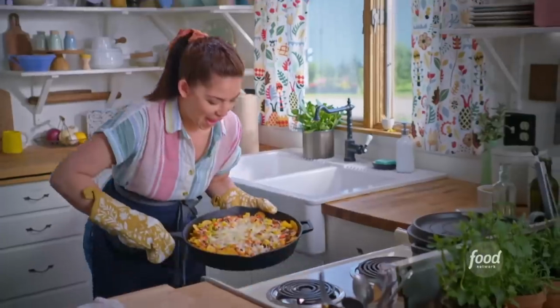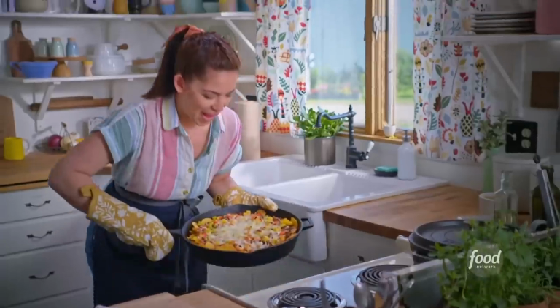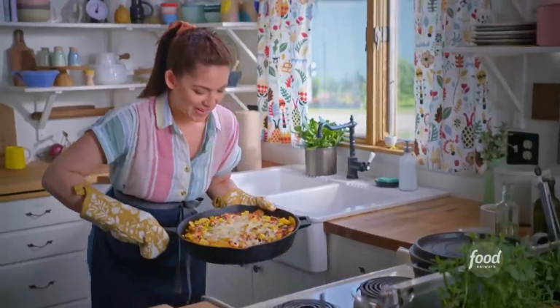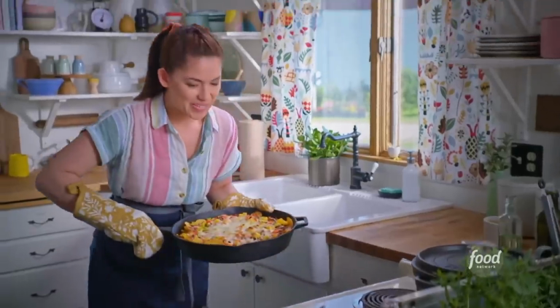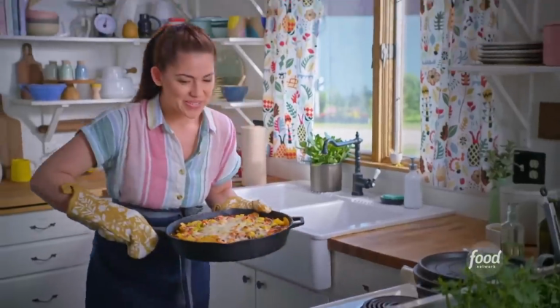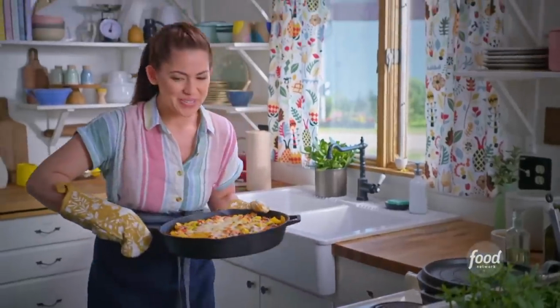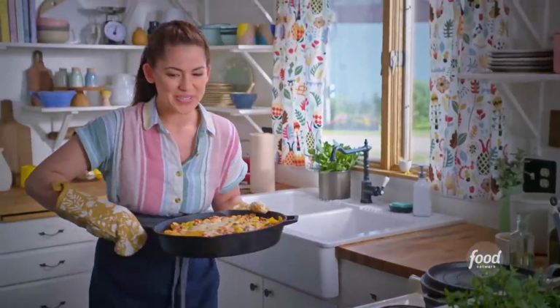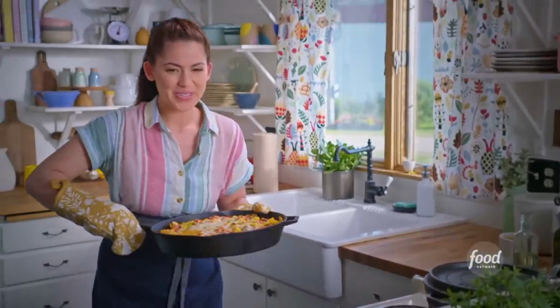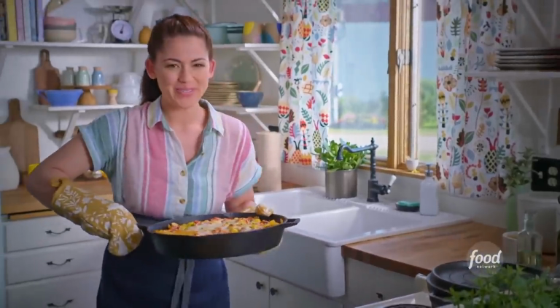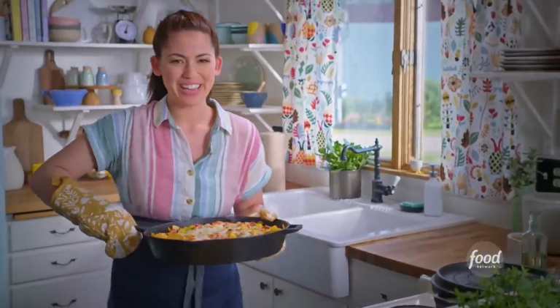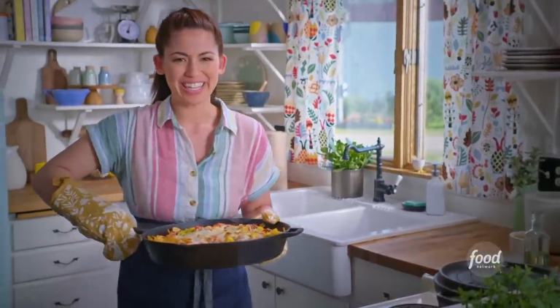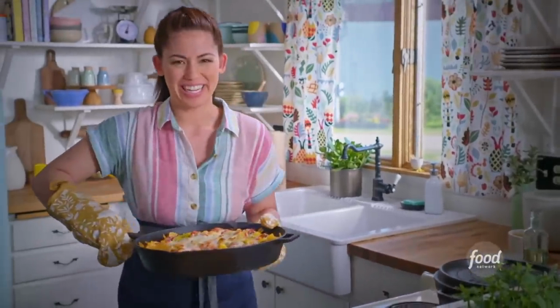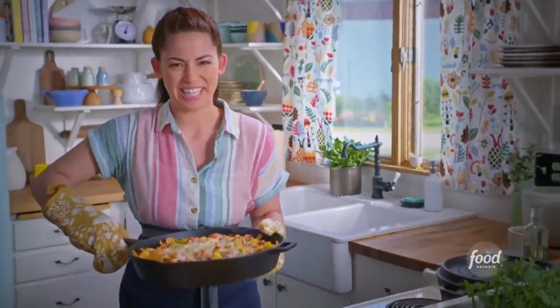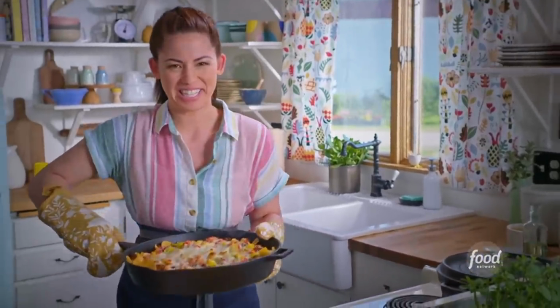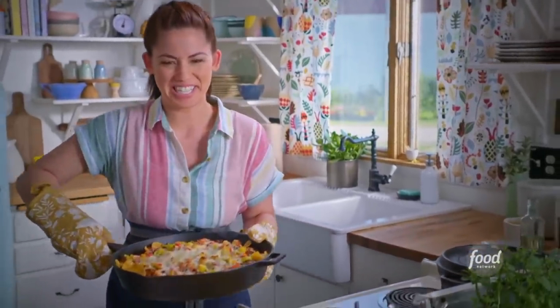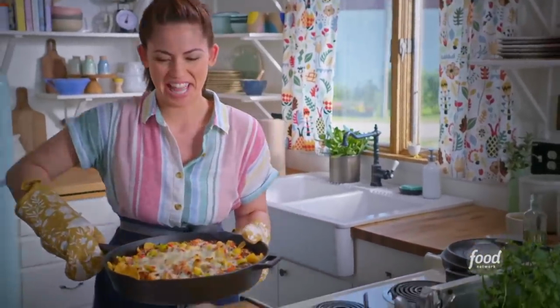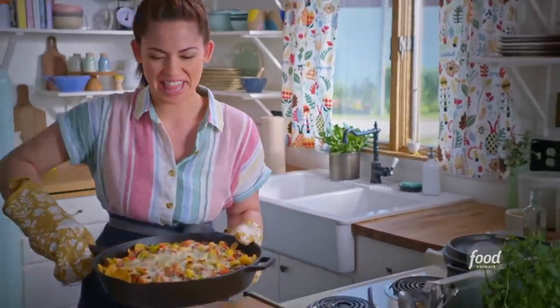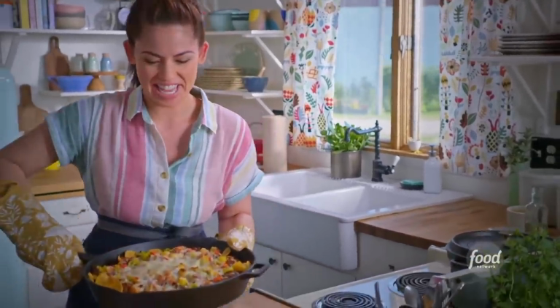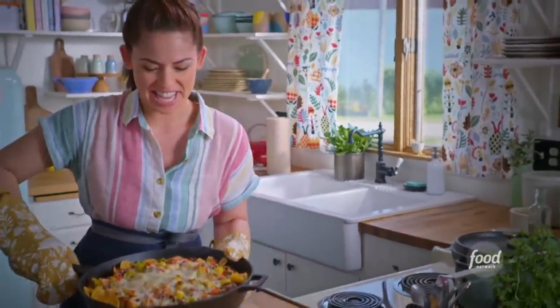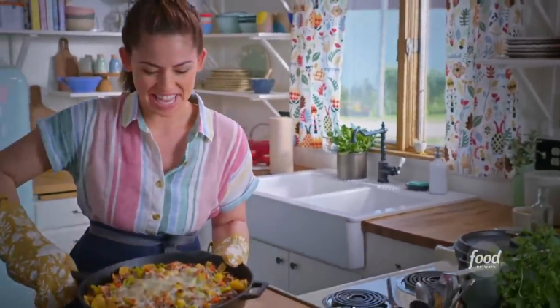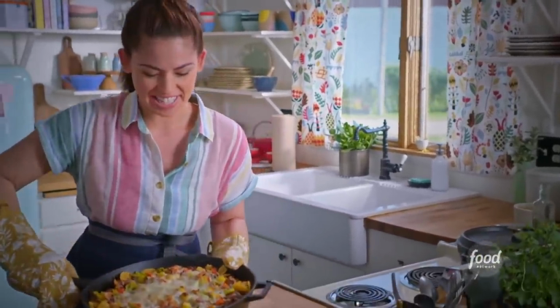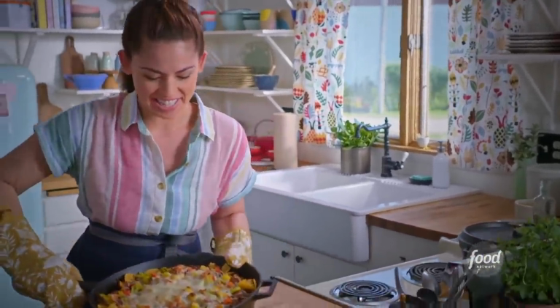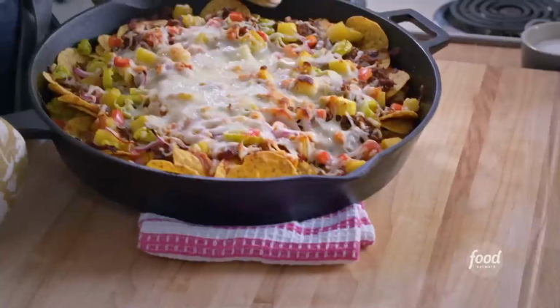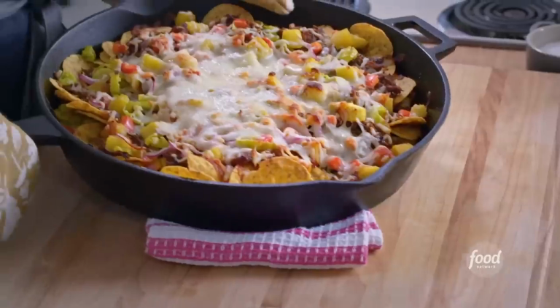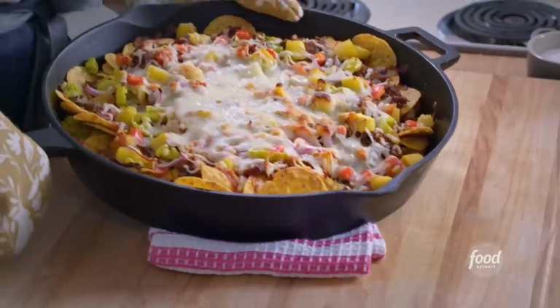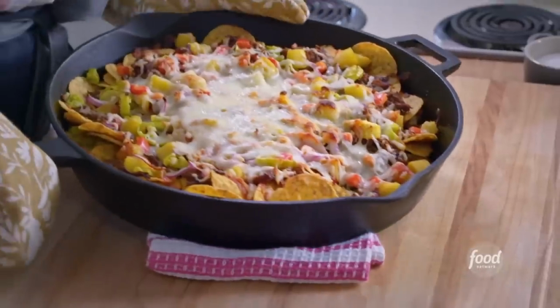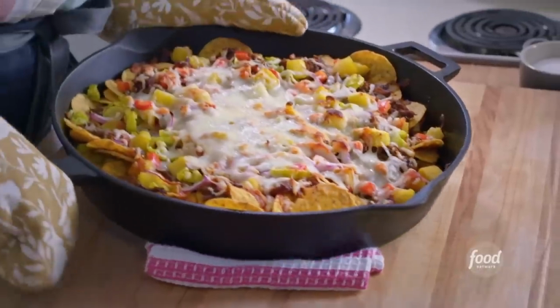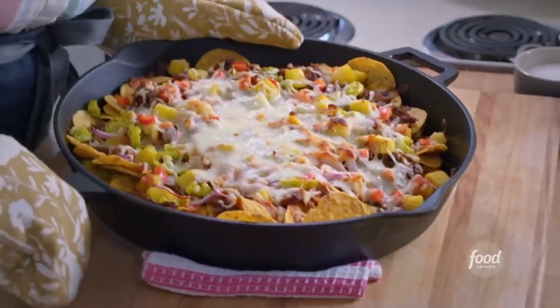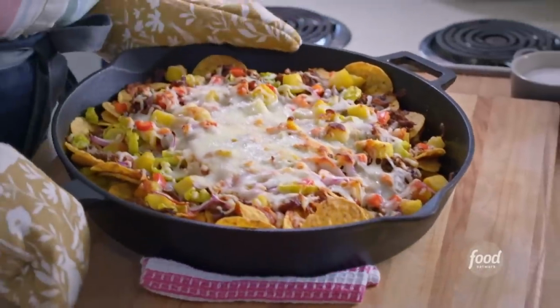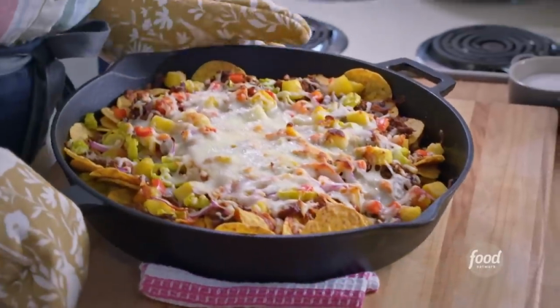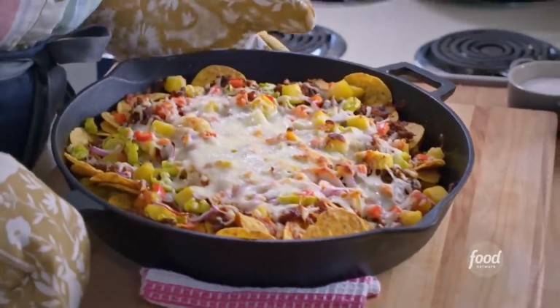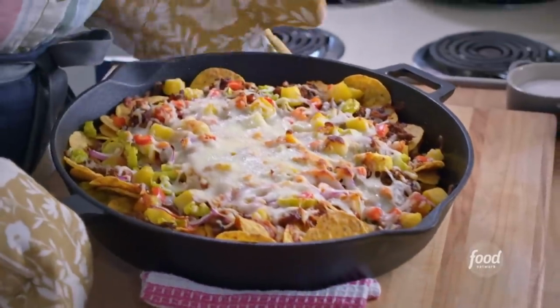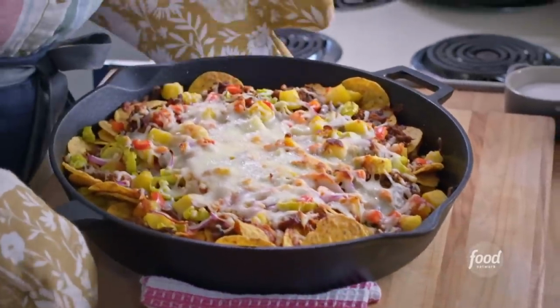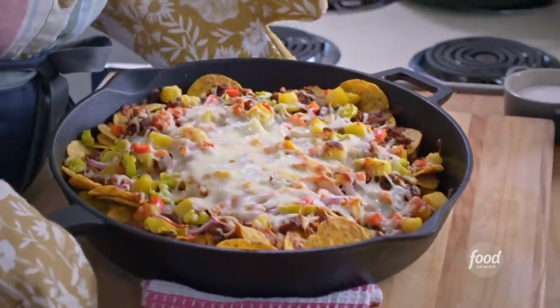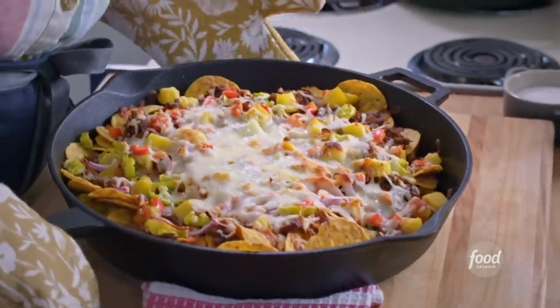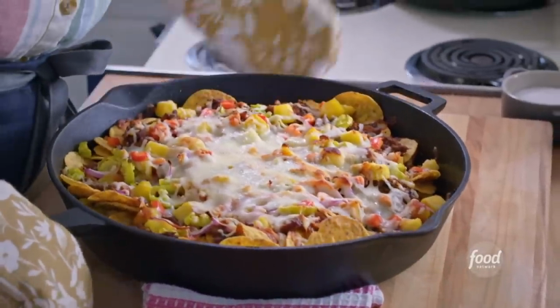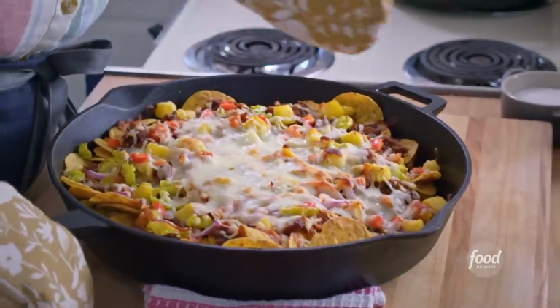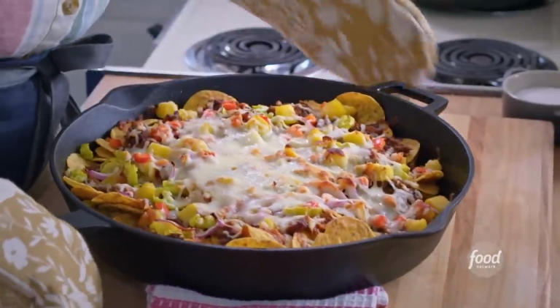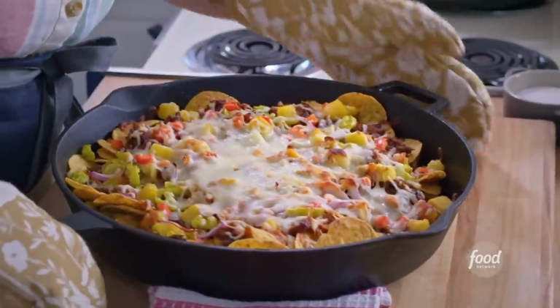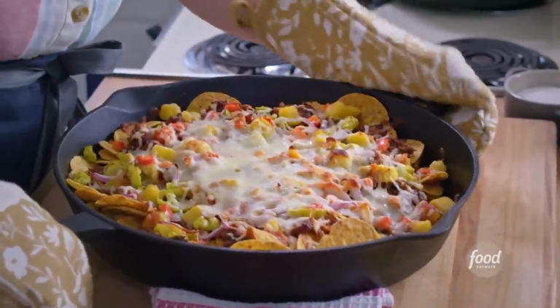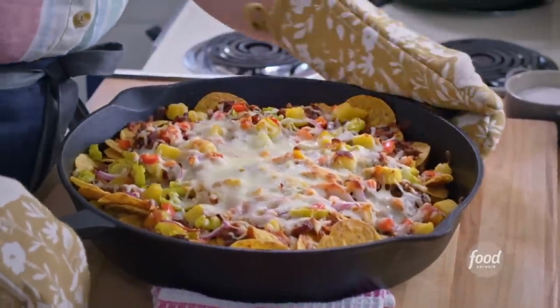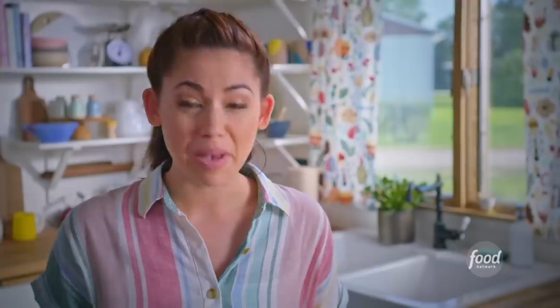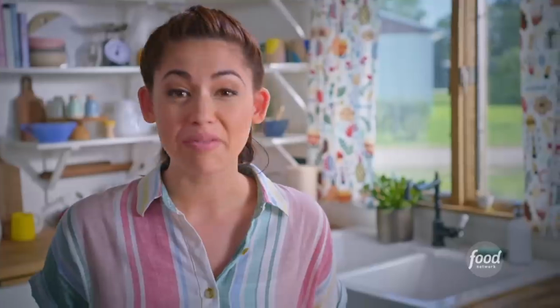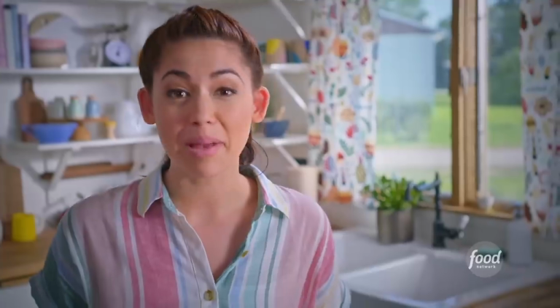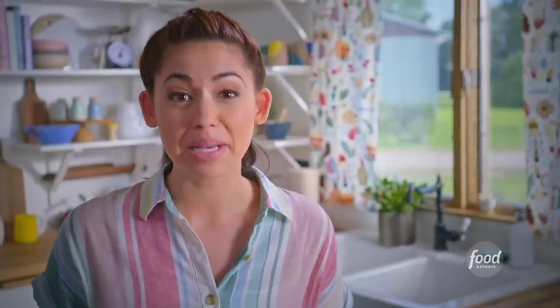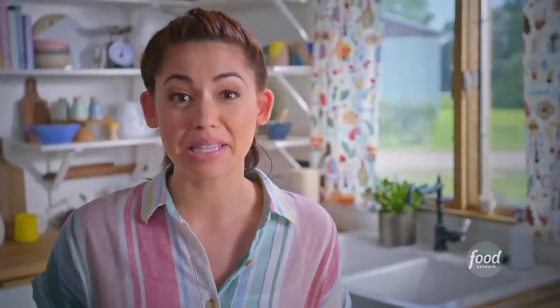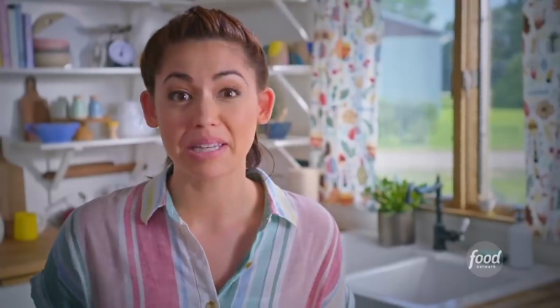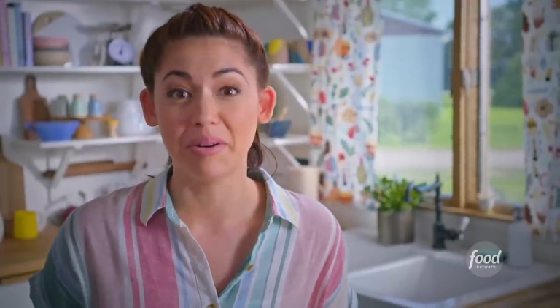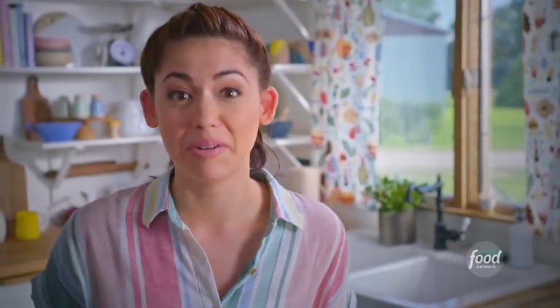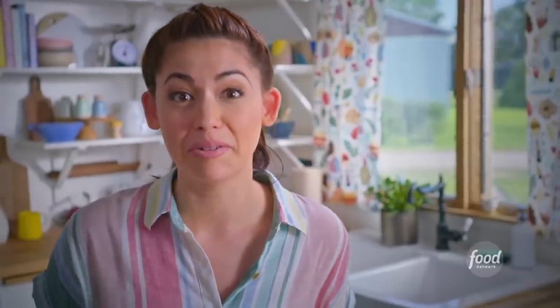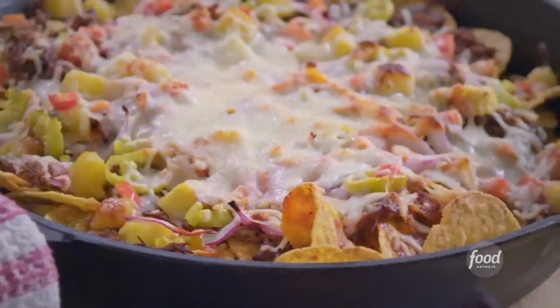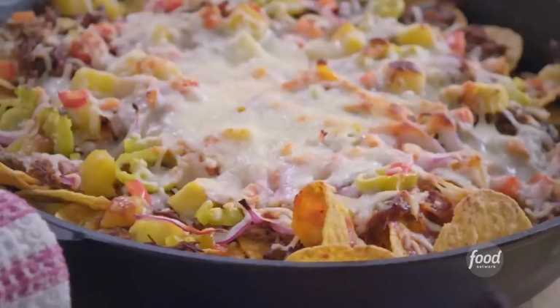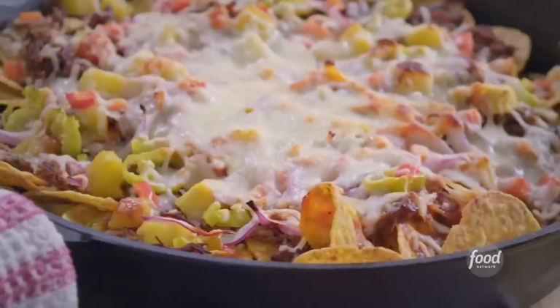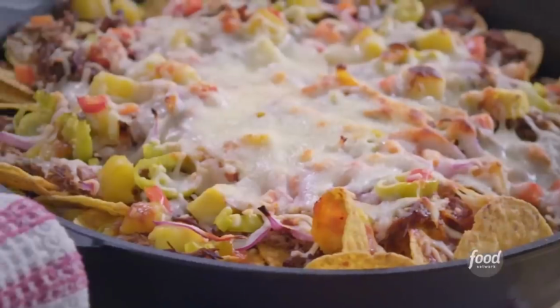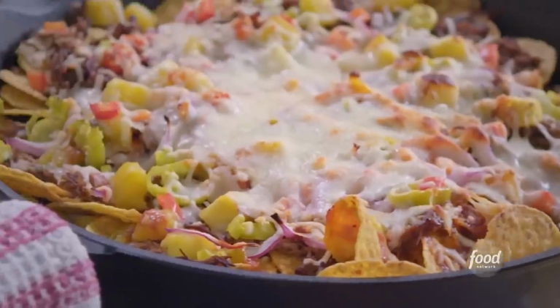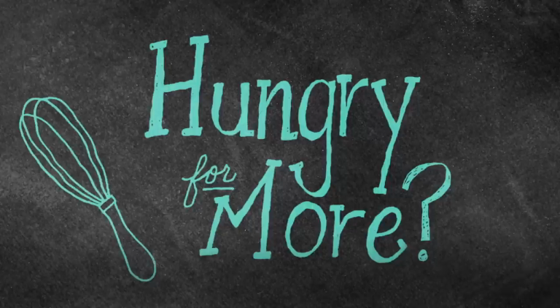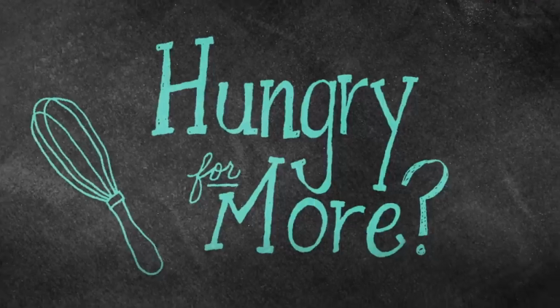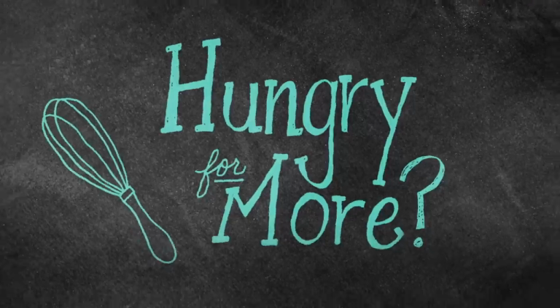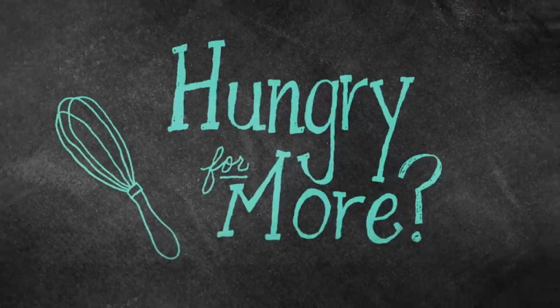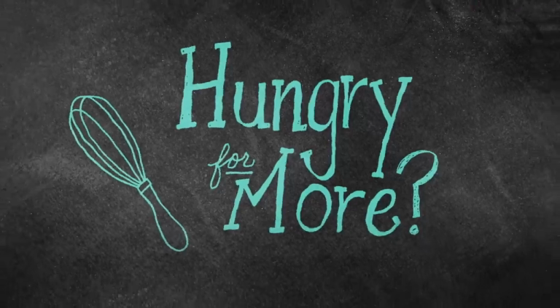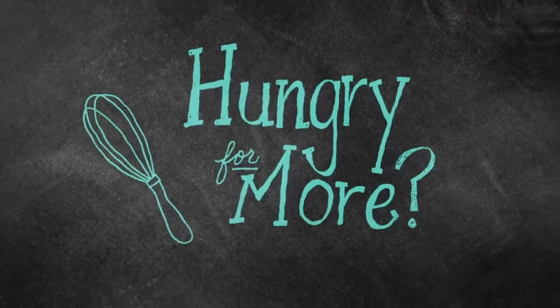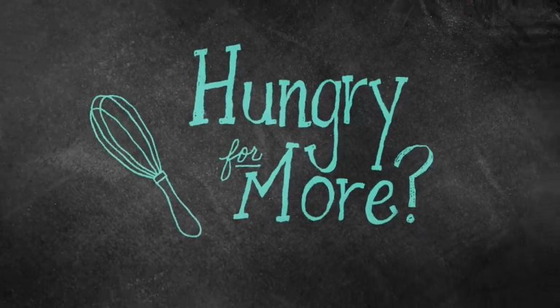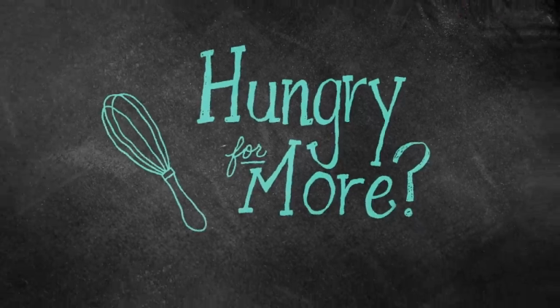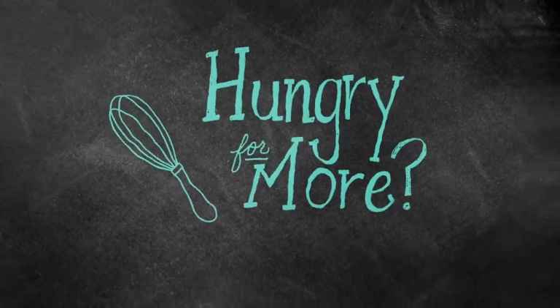Oh my goodness. These look and smell amazing. My family is gonna go crazy for these.